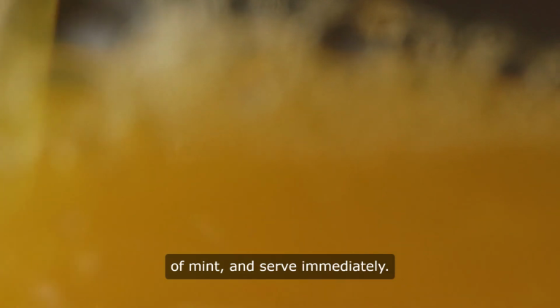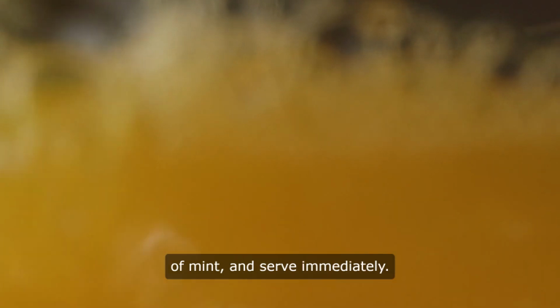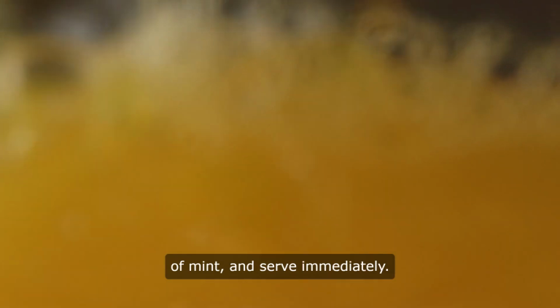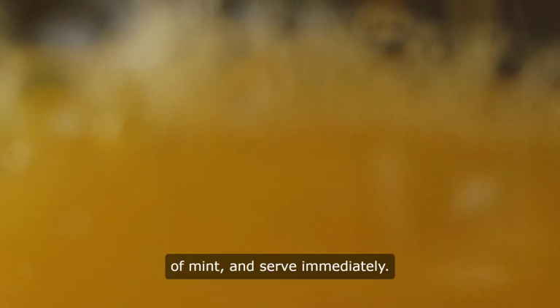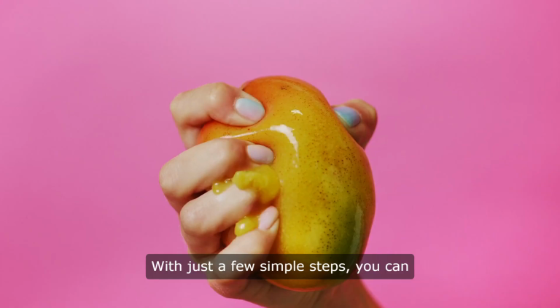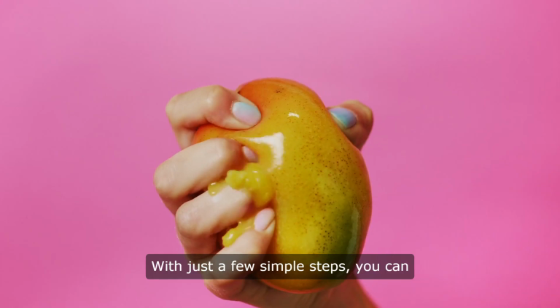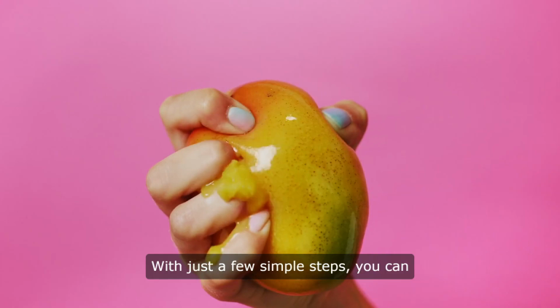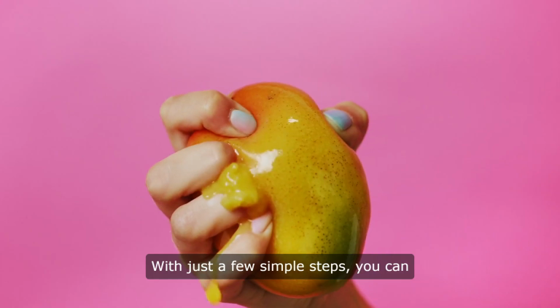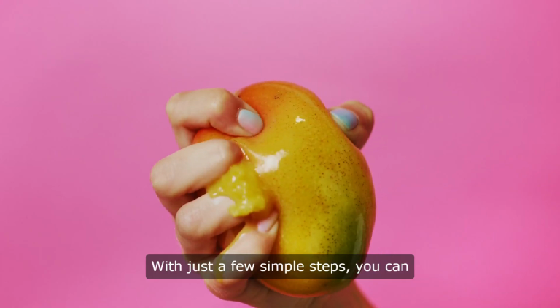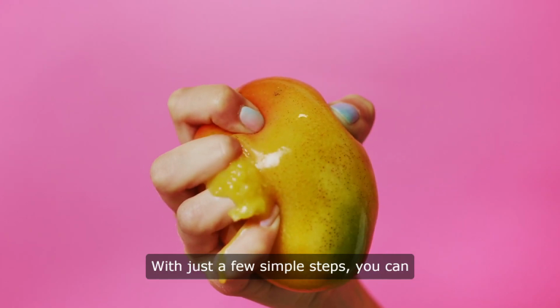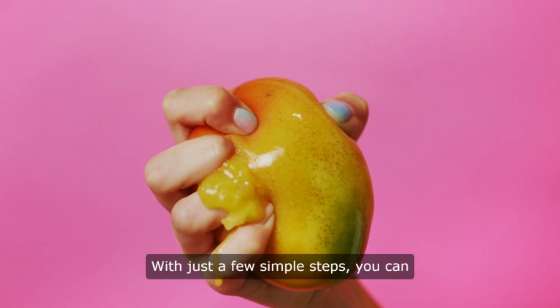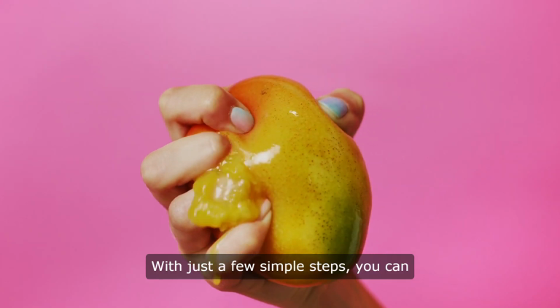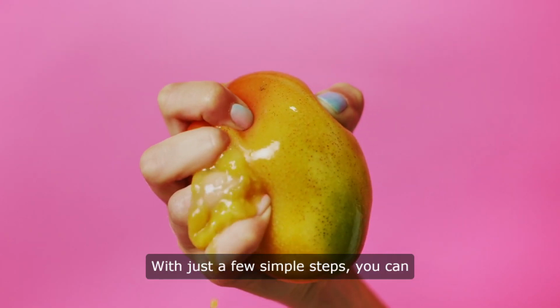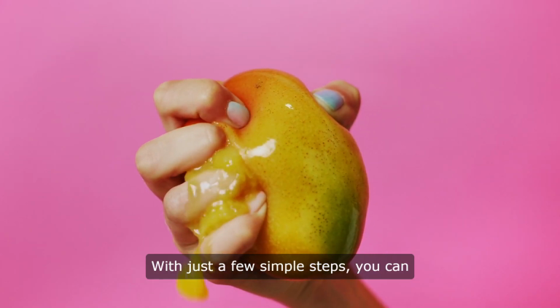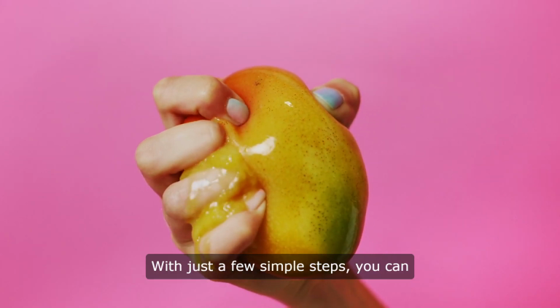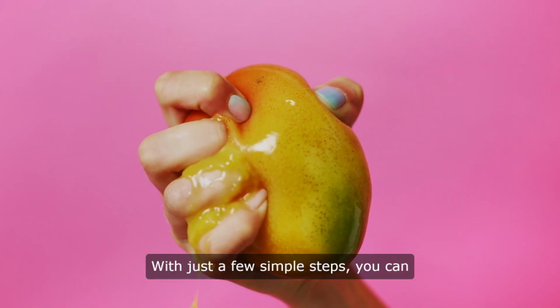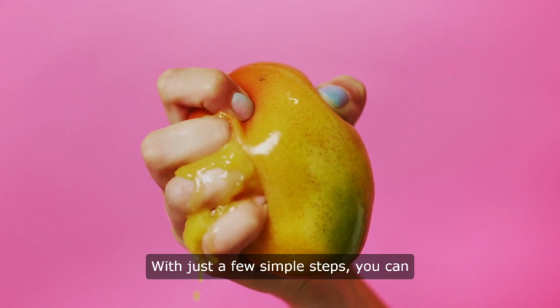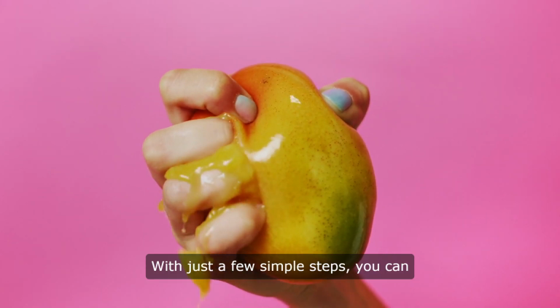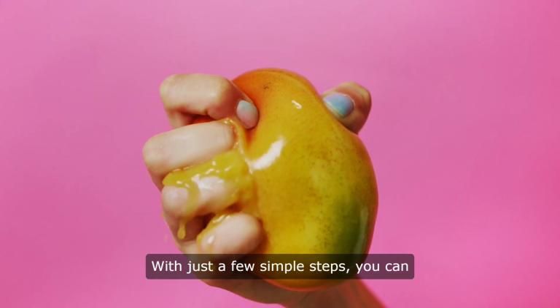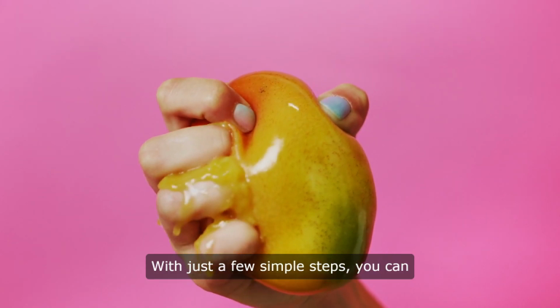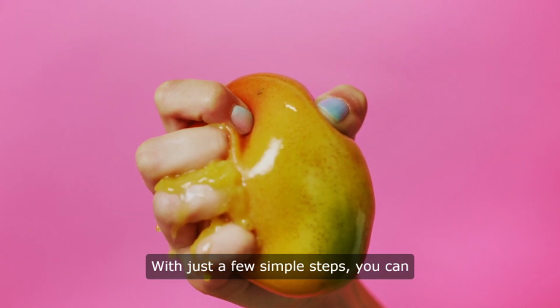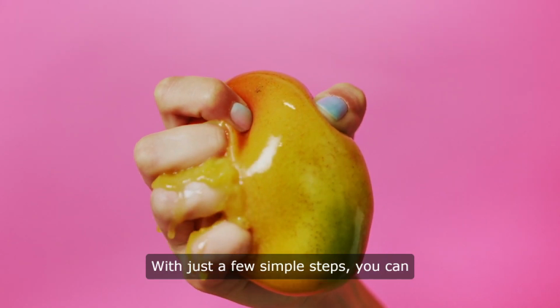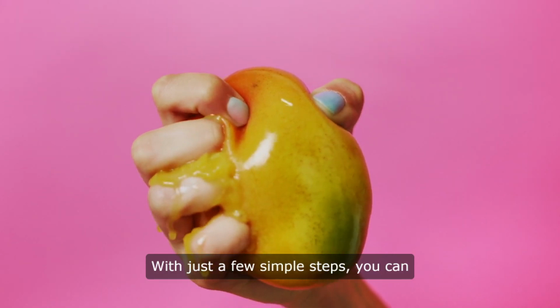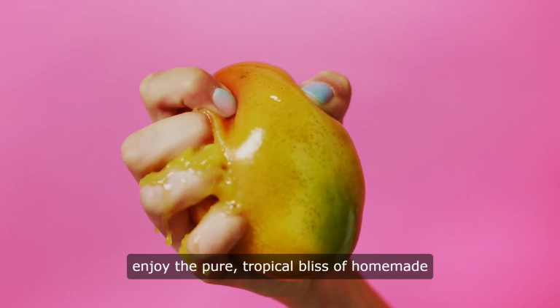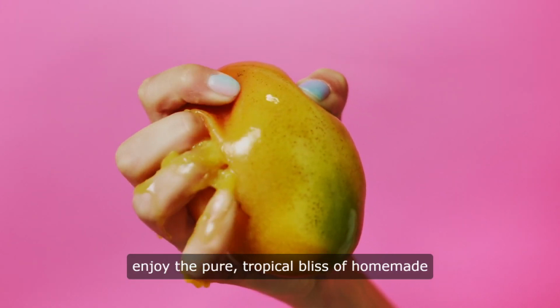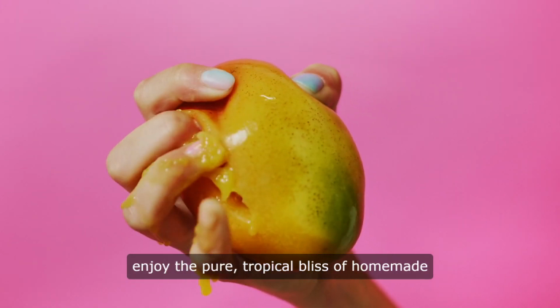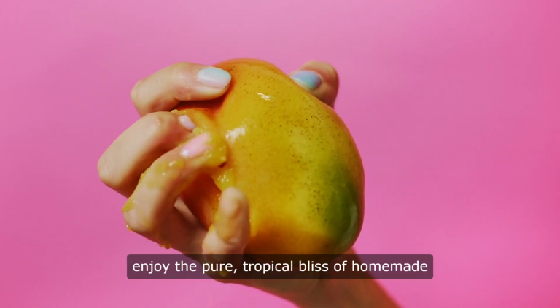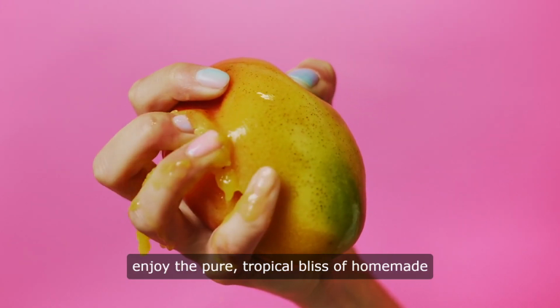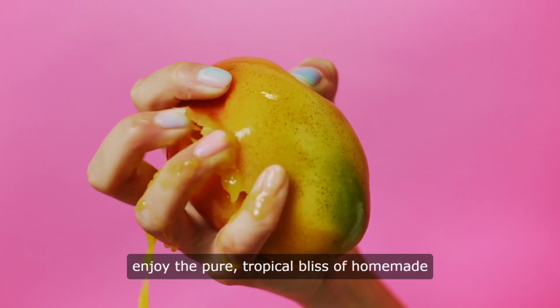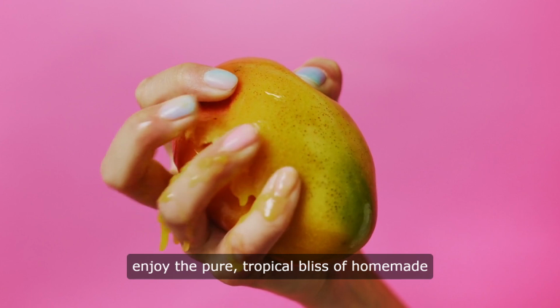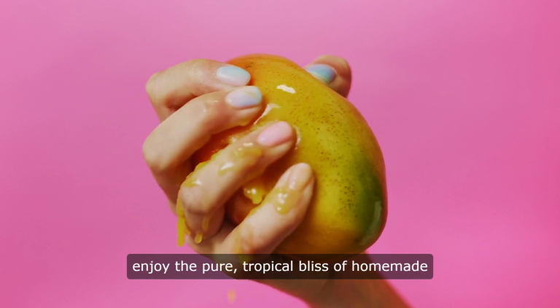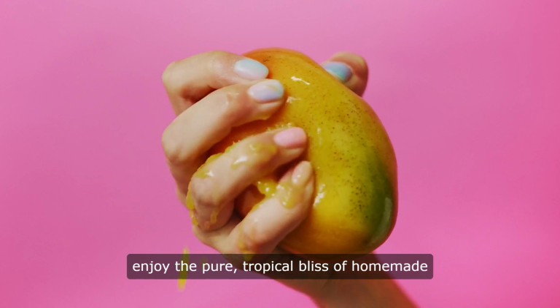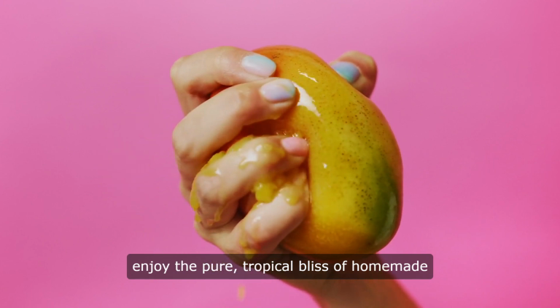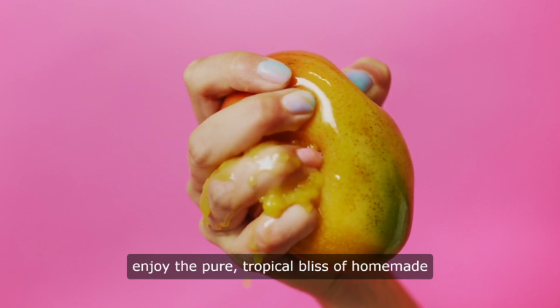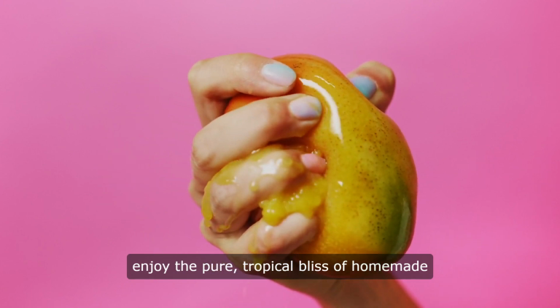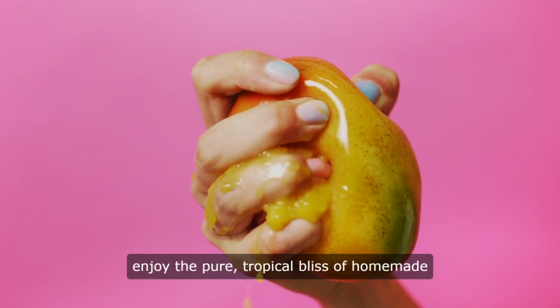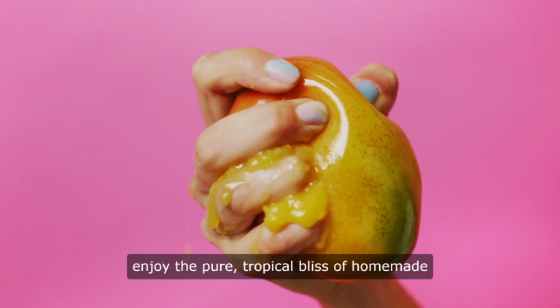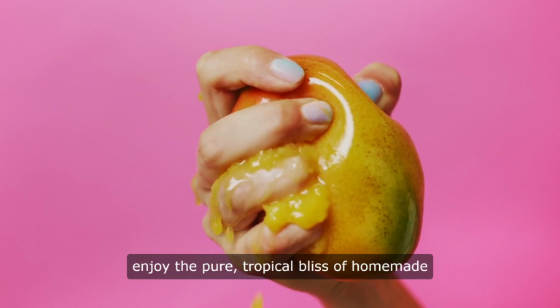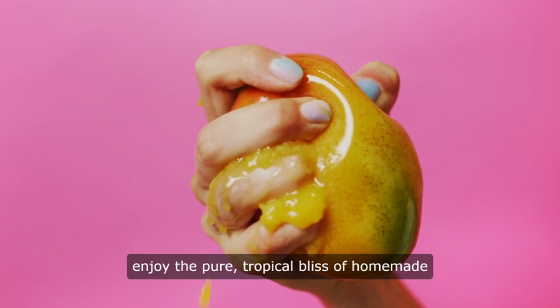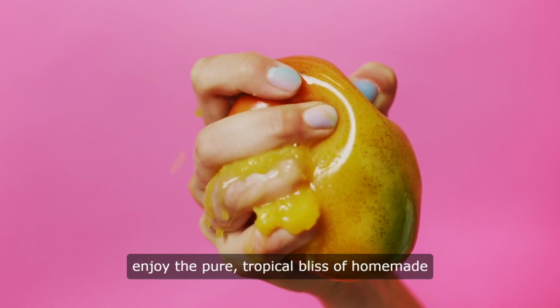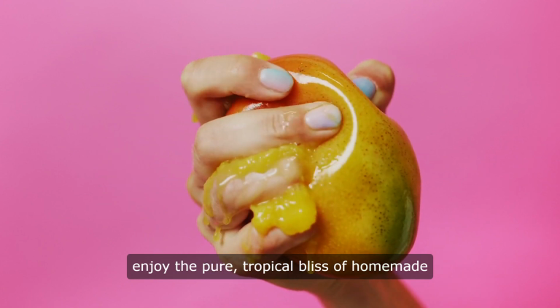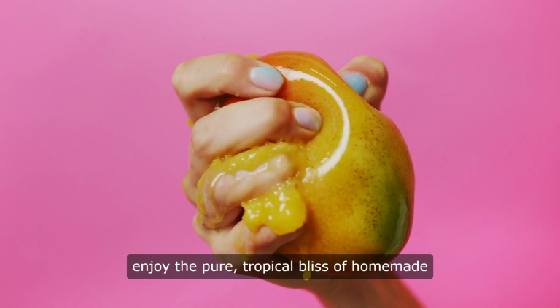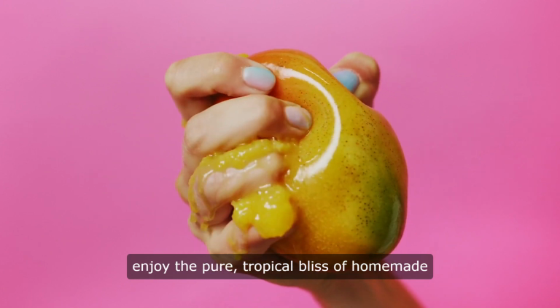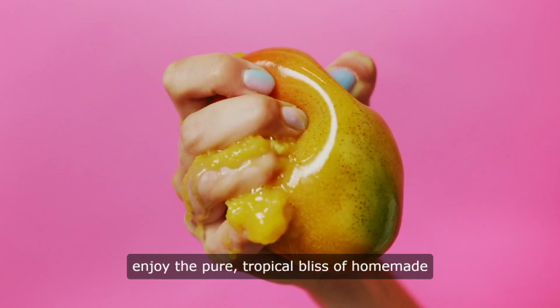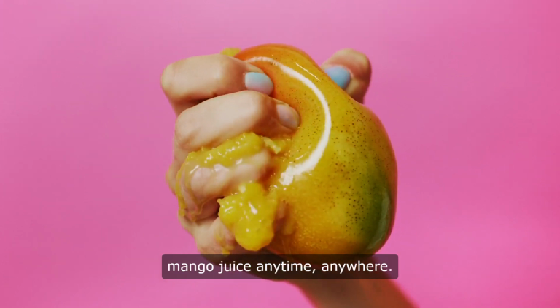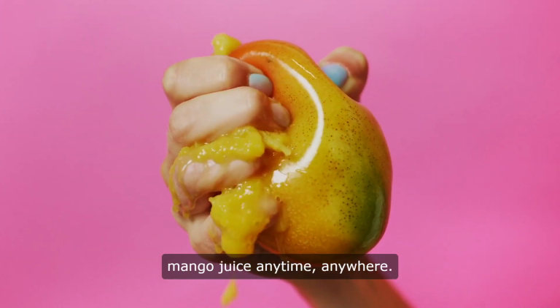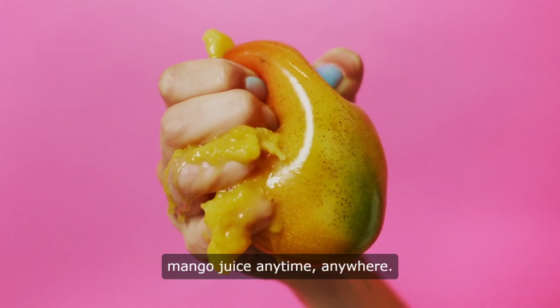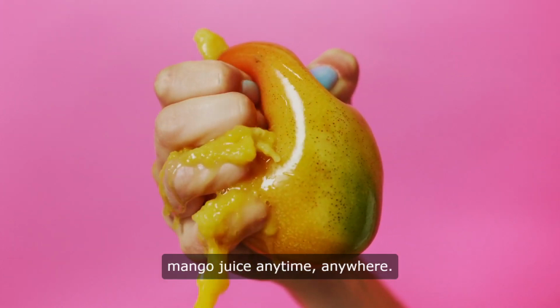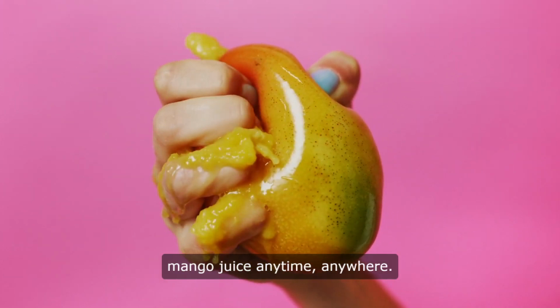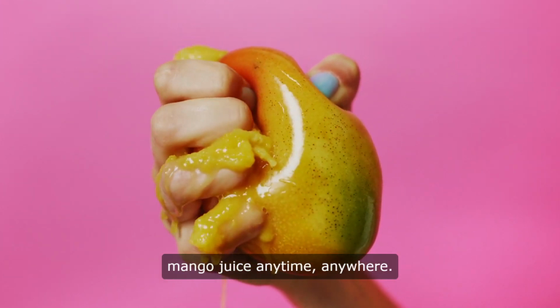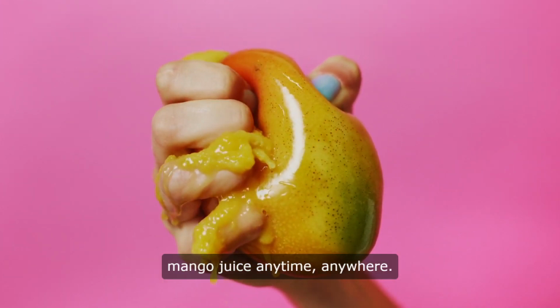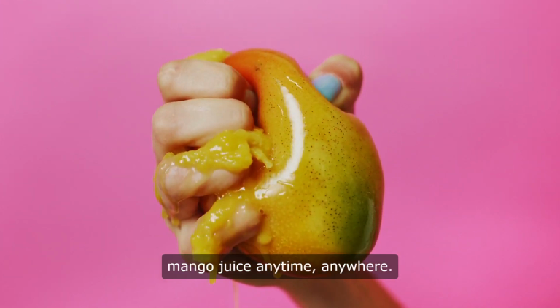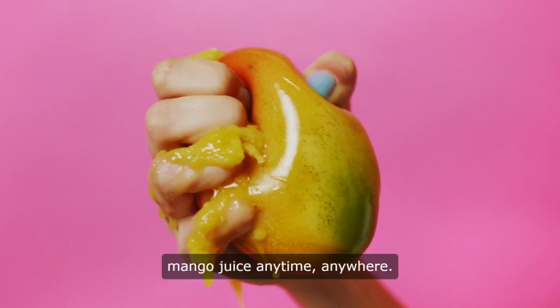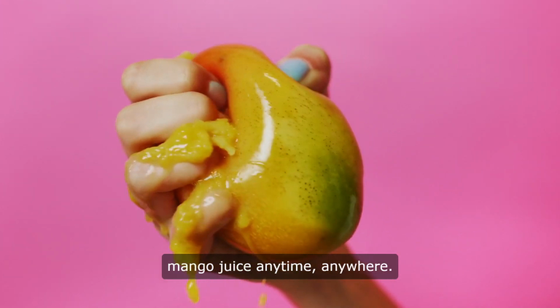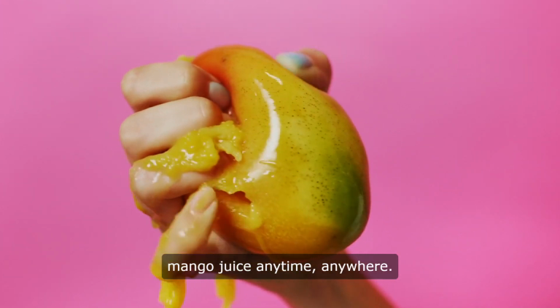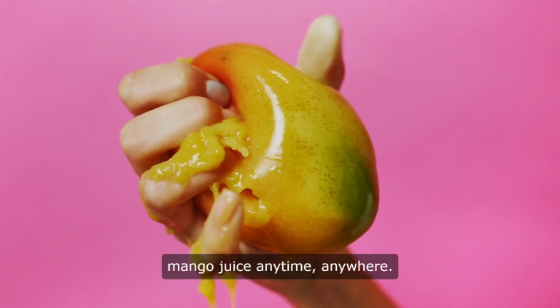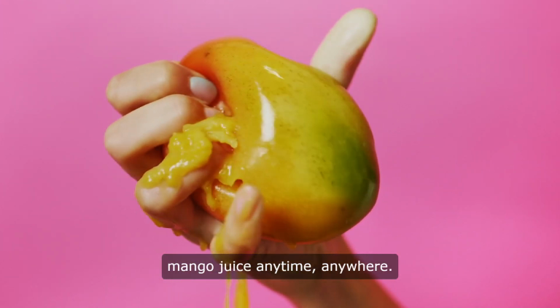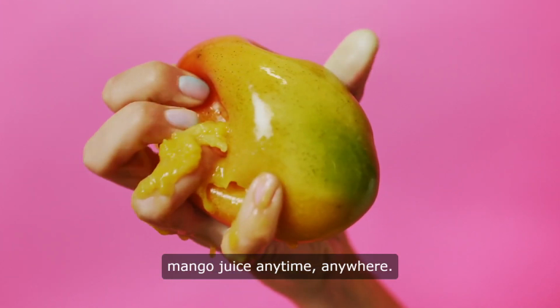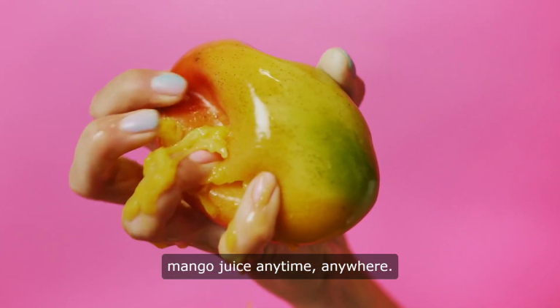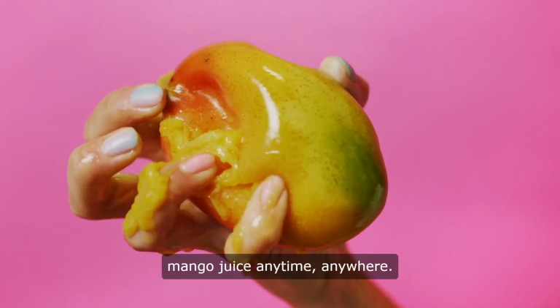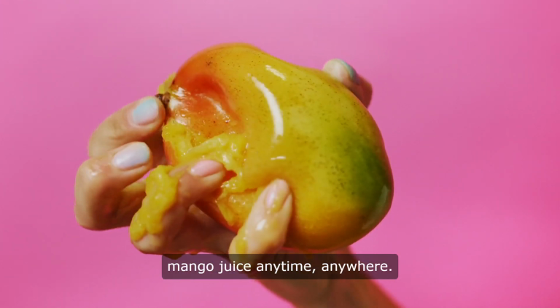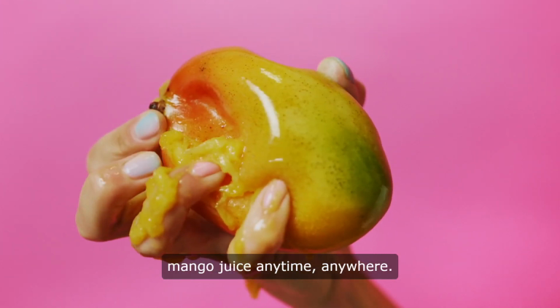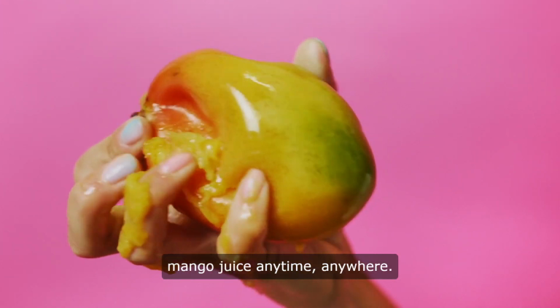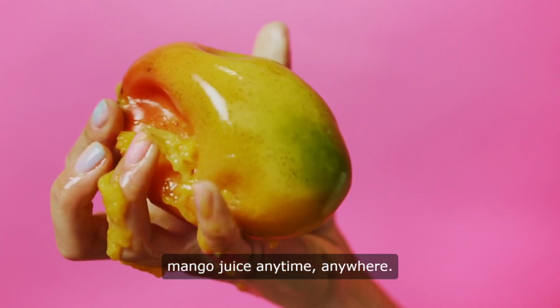With just a few simple steps, you can enjoy the pure tropical bliss of homemade mango juice anytime, anywhere.